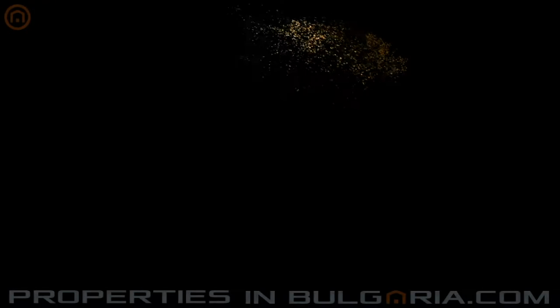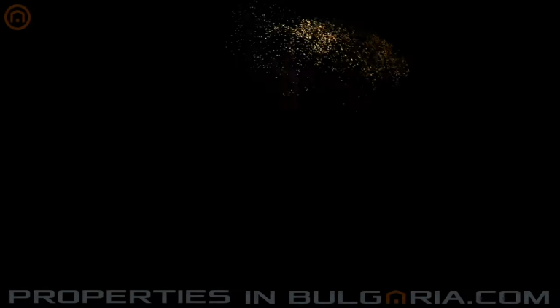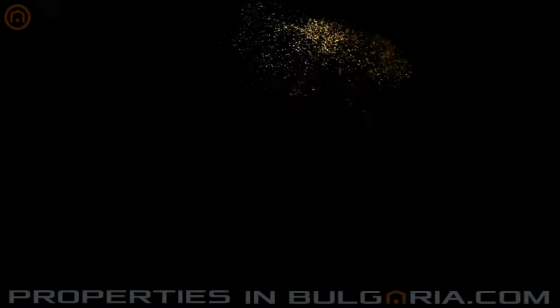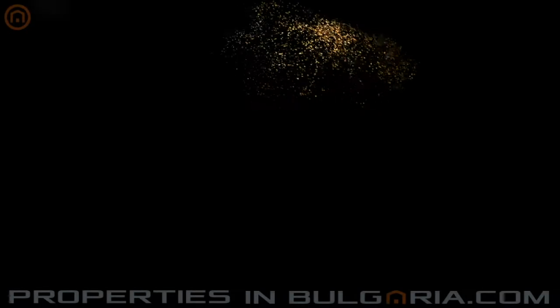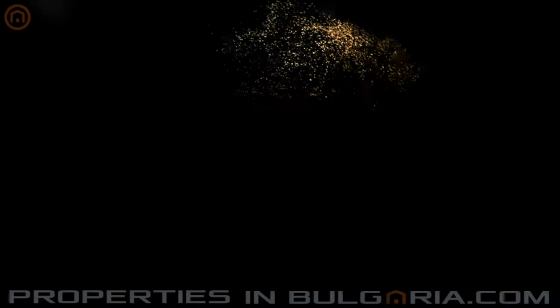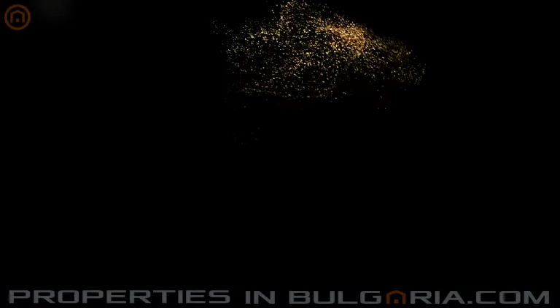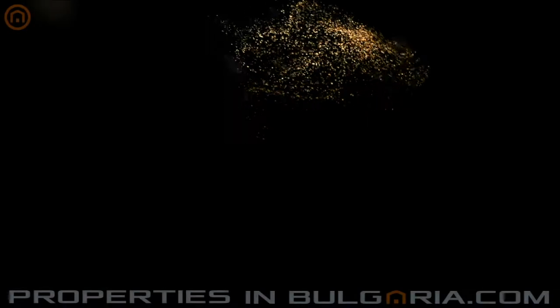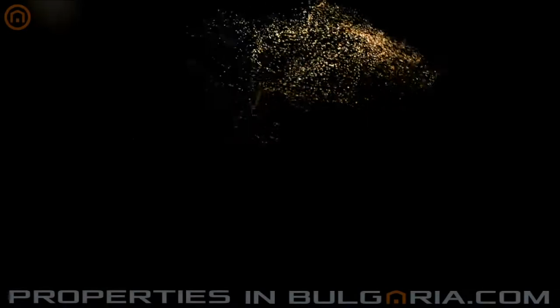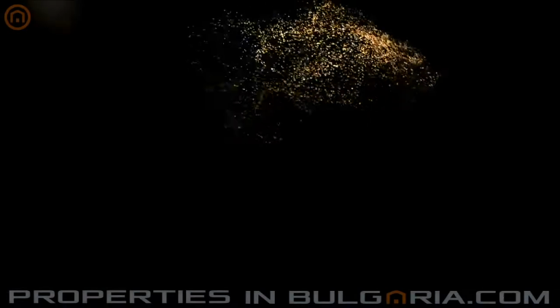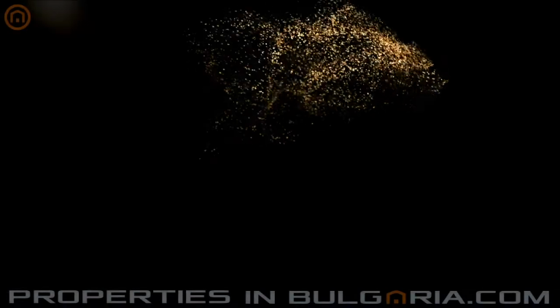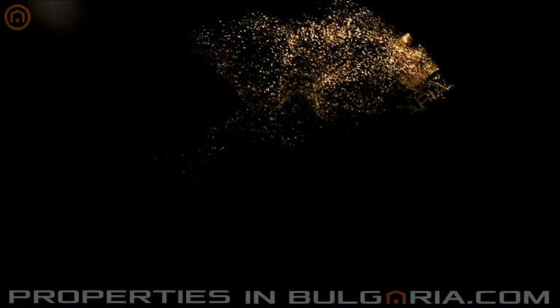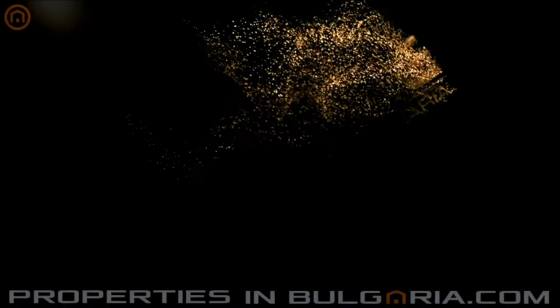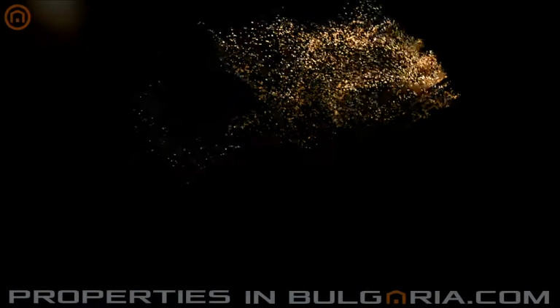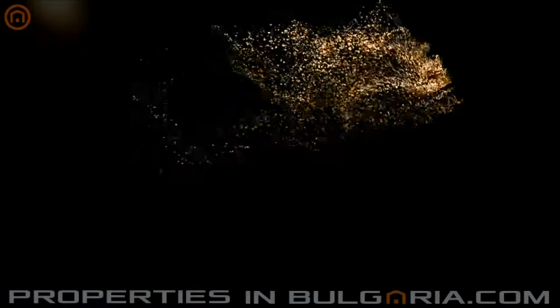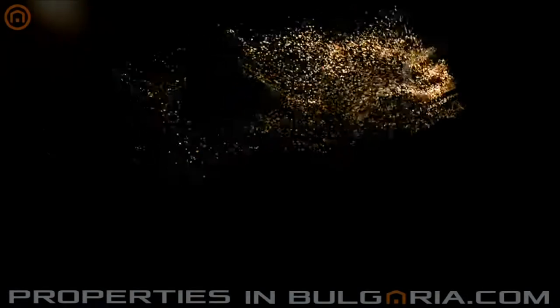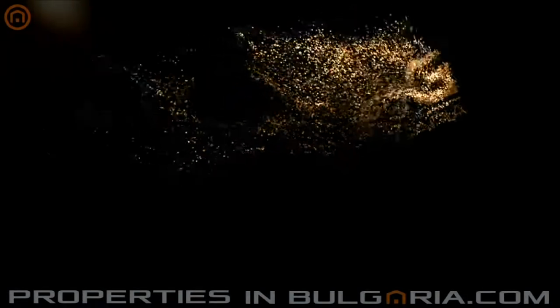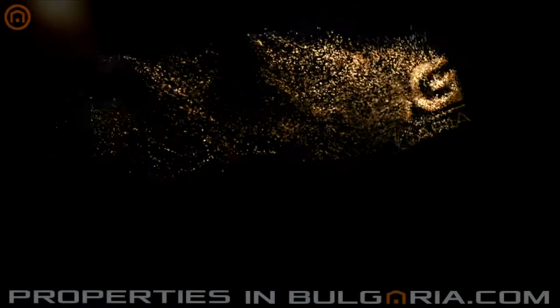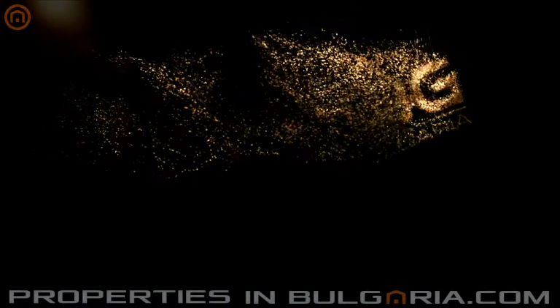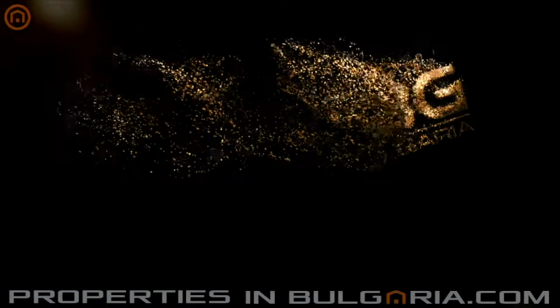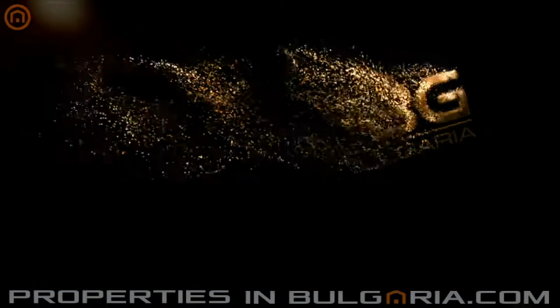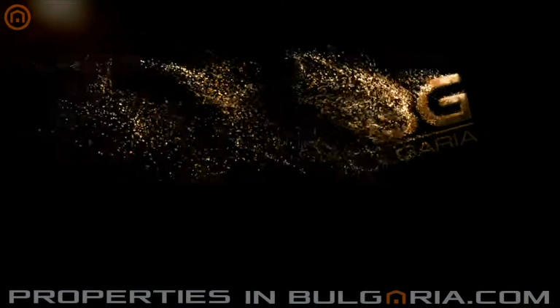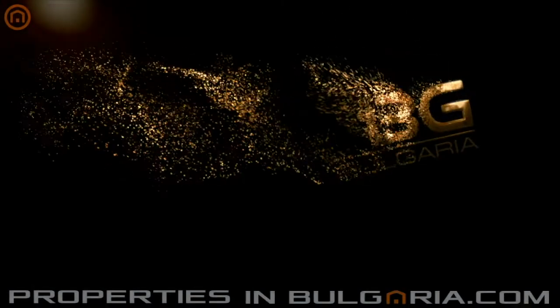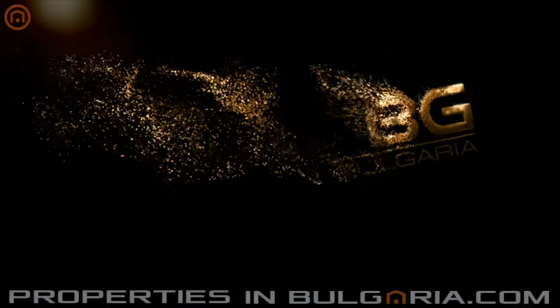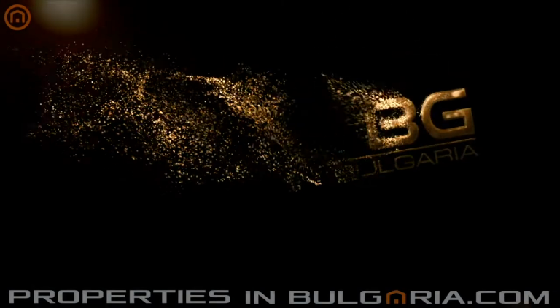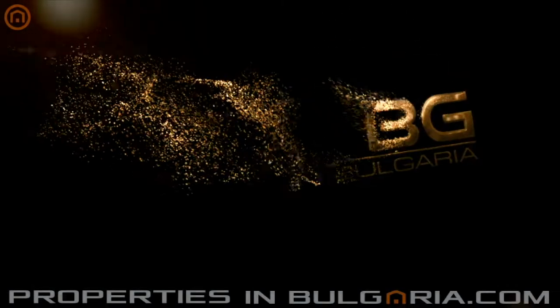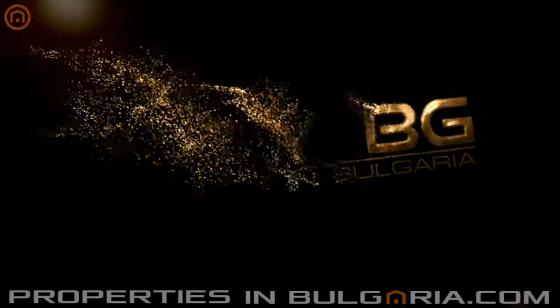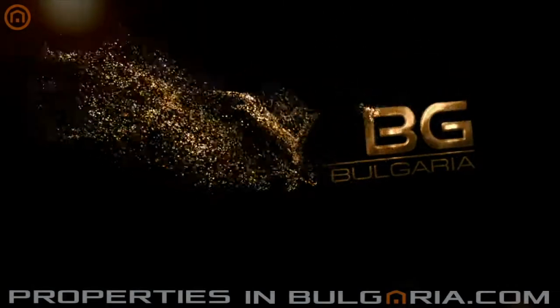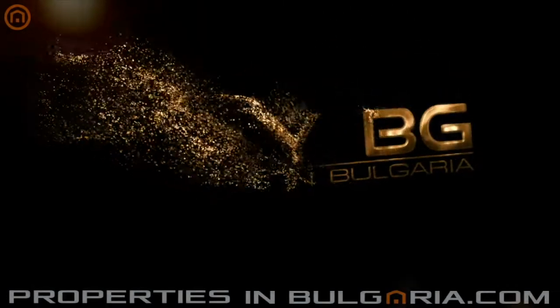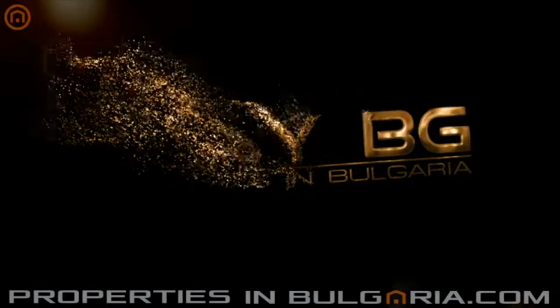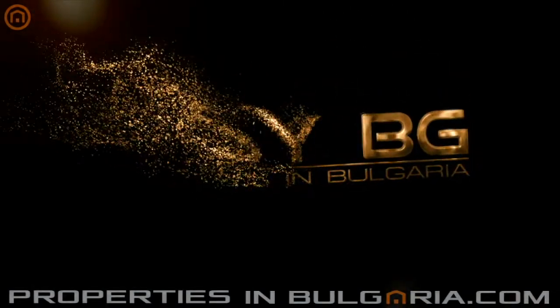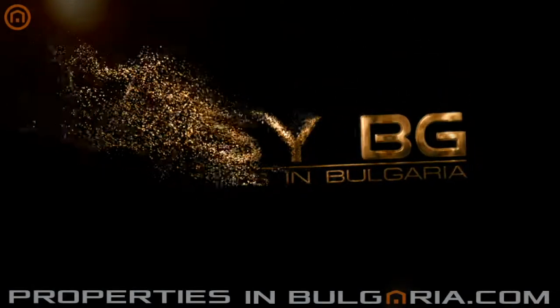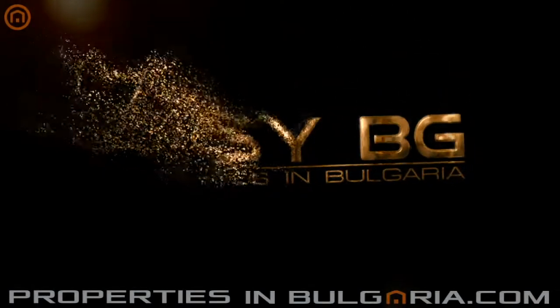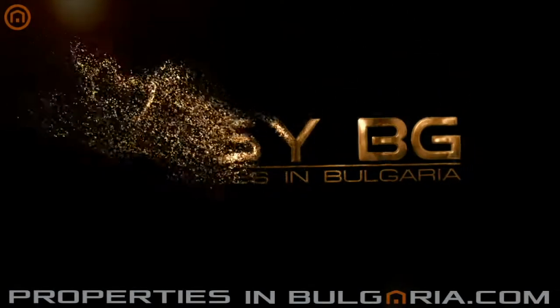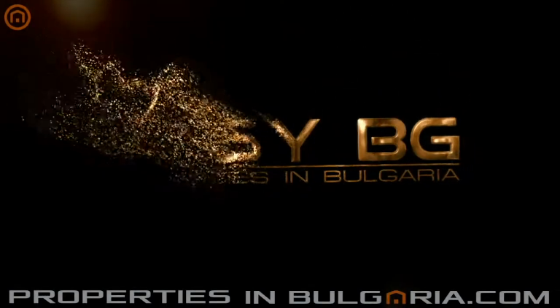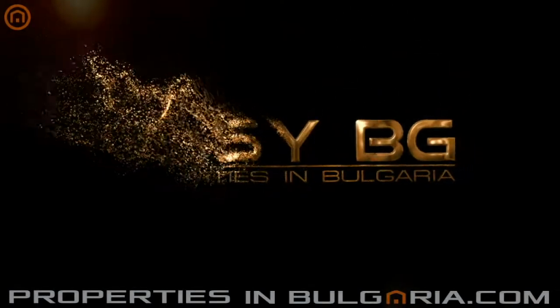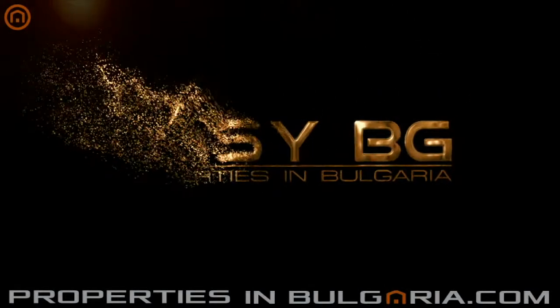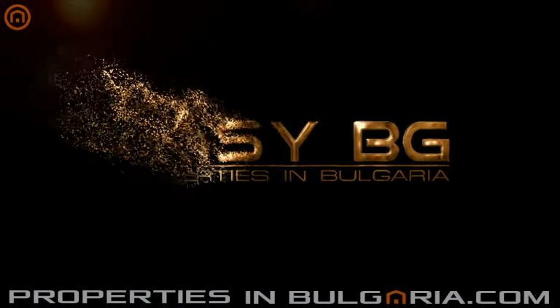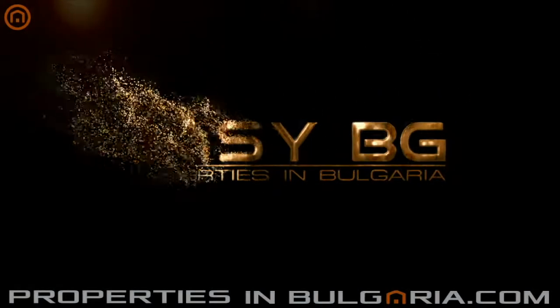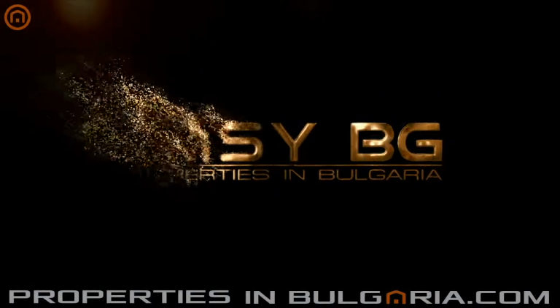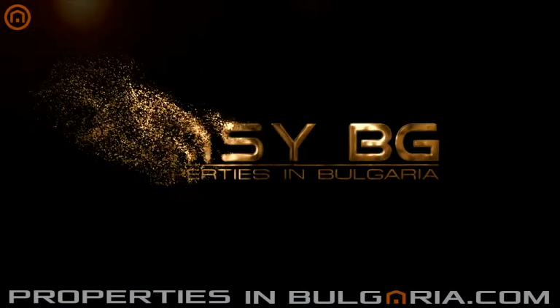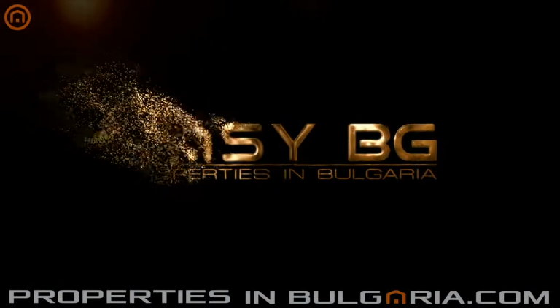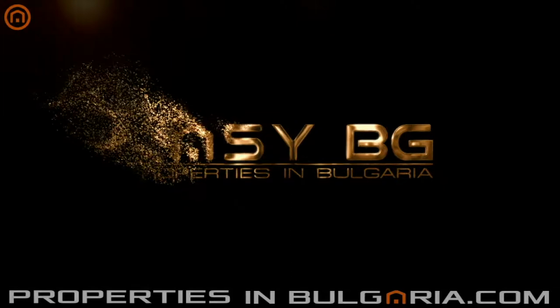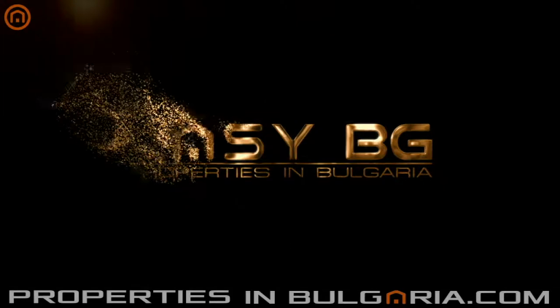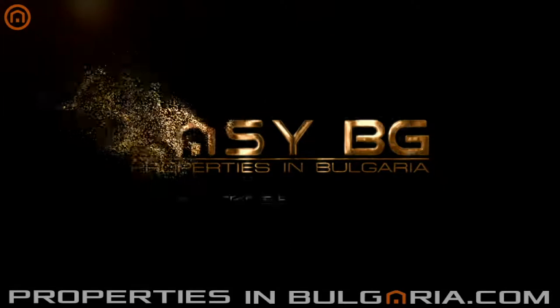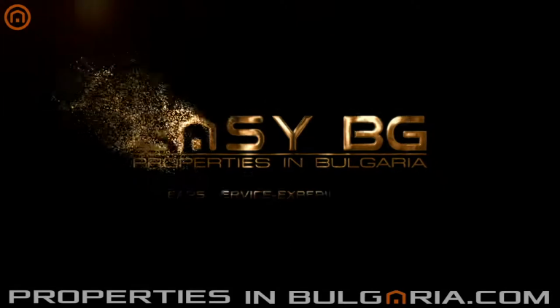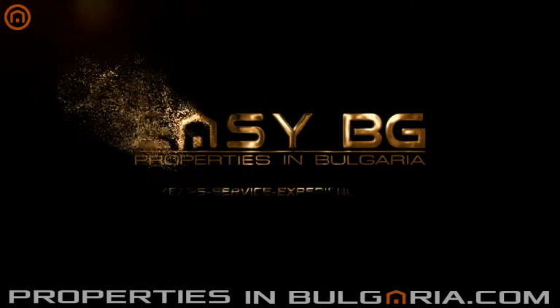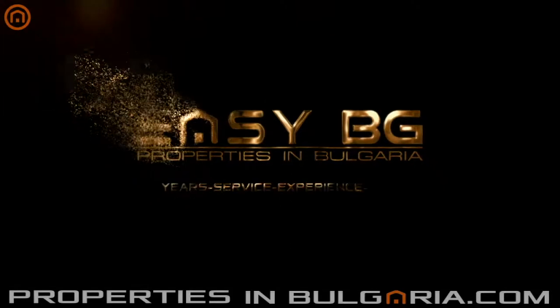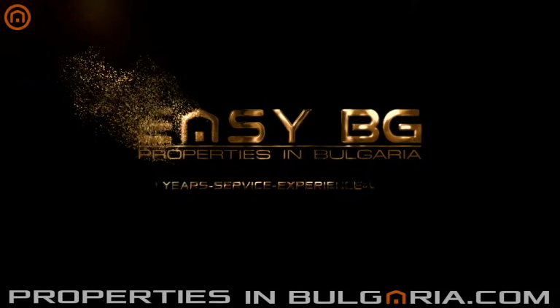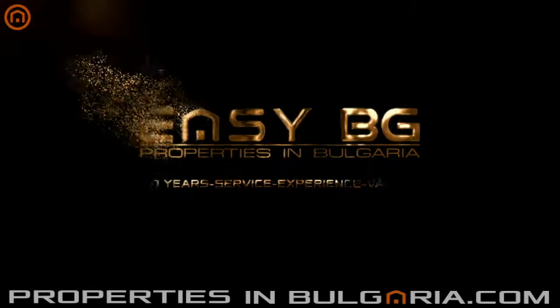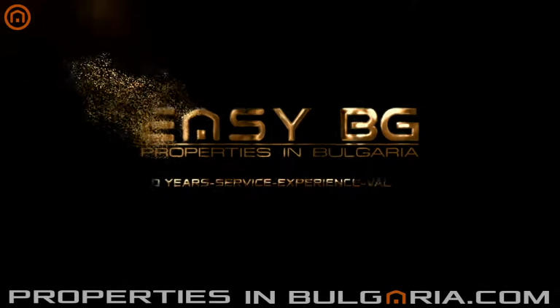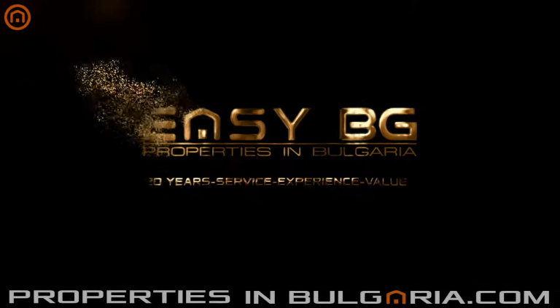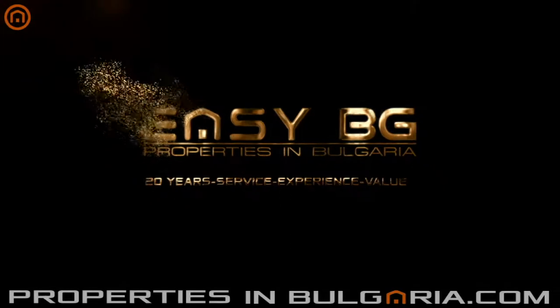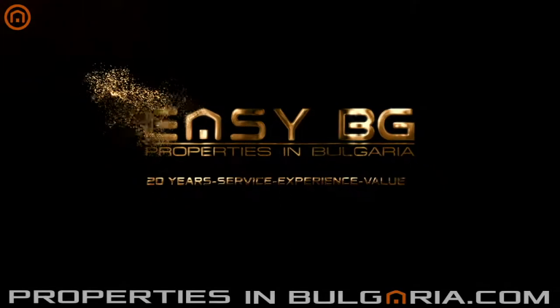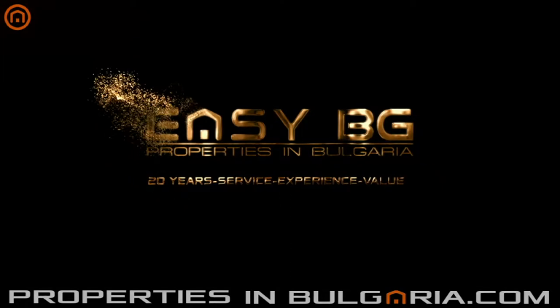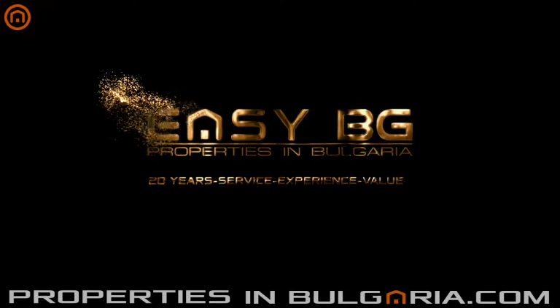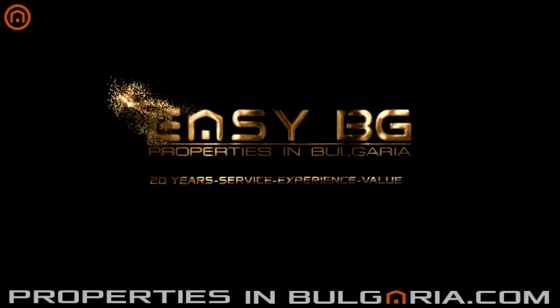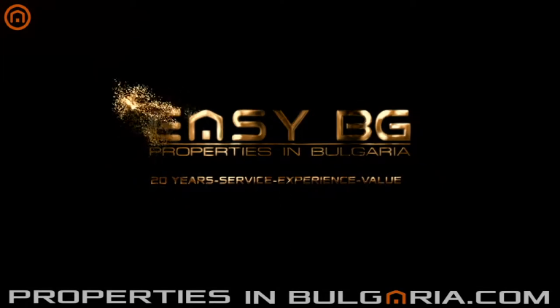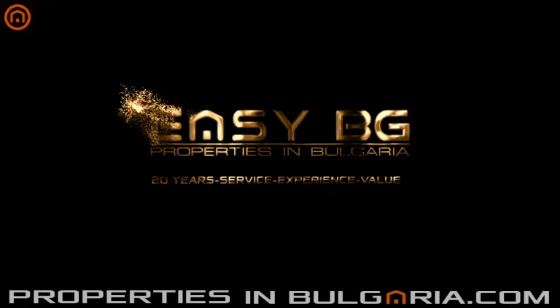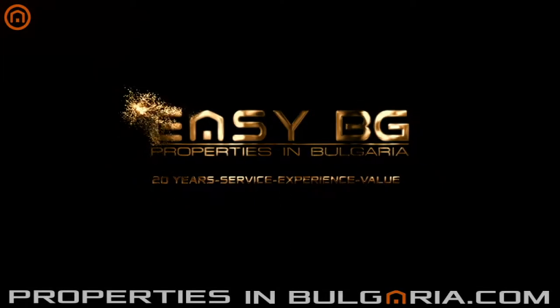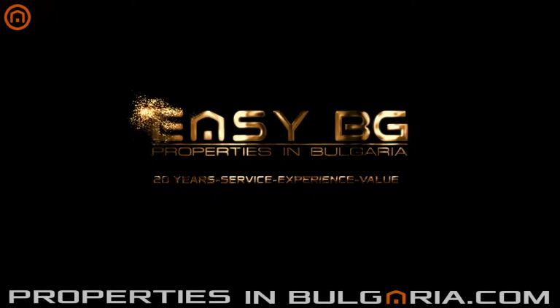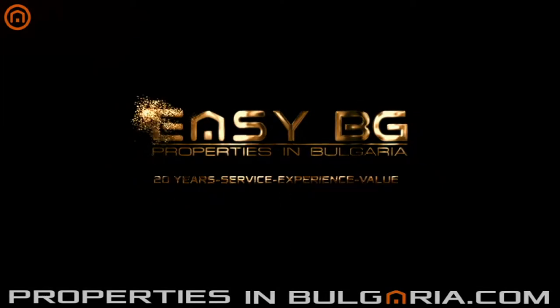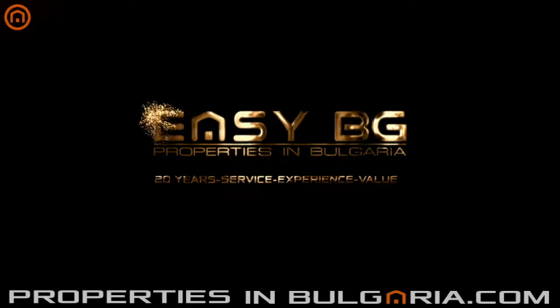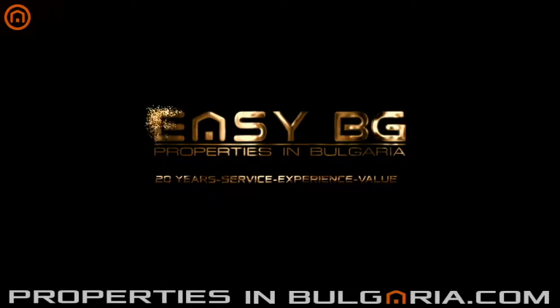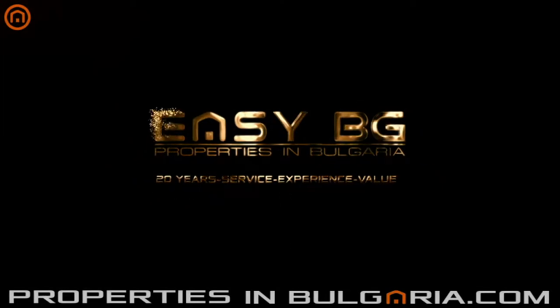Welcome to PropertiesInBulgaria.com, a service of EZBG, the best UK-BG property specialists since 1998.